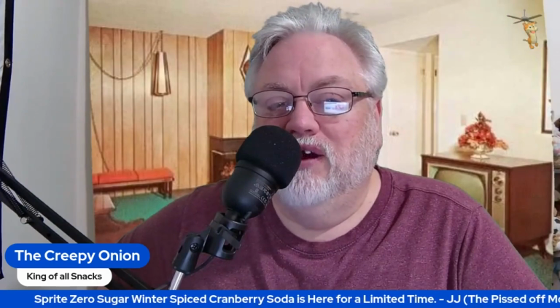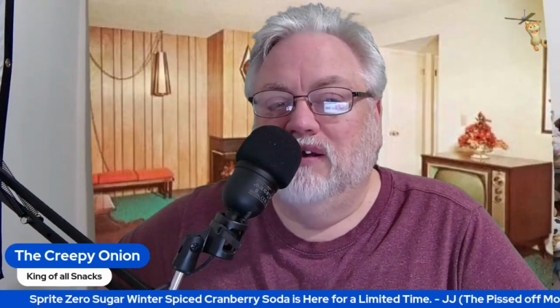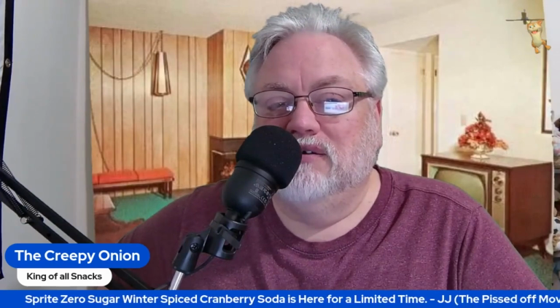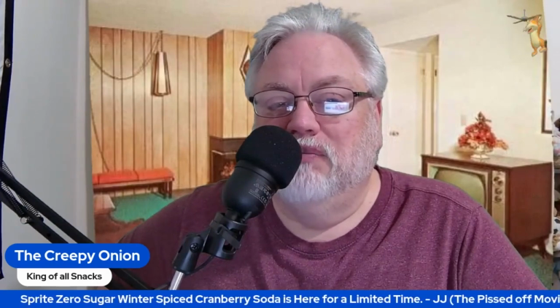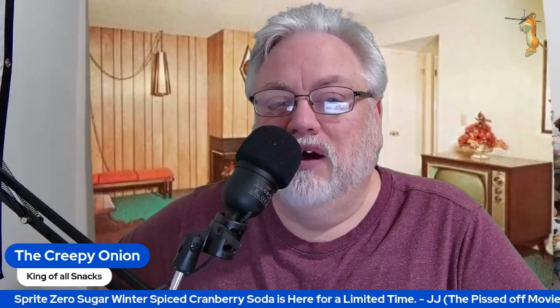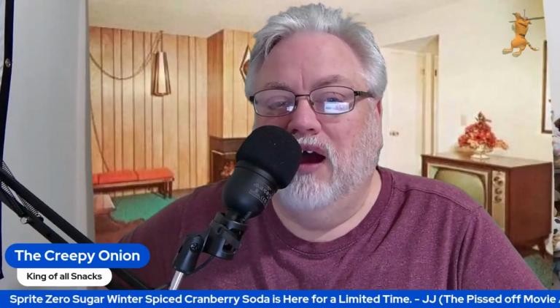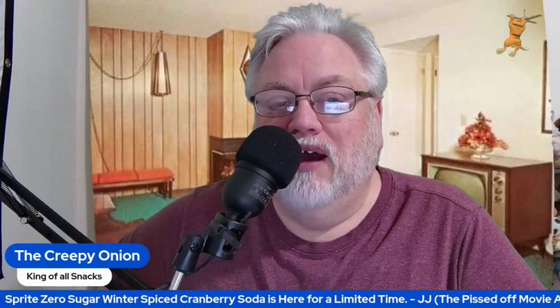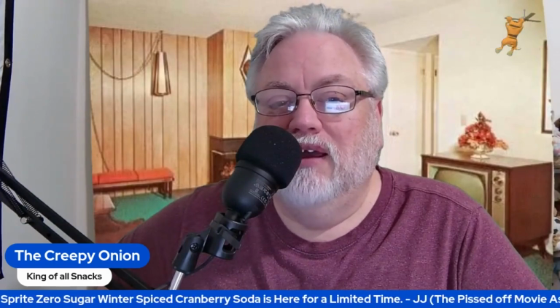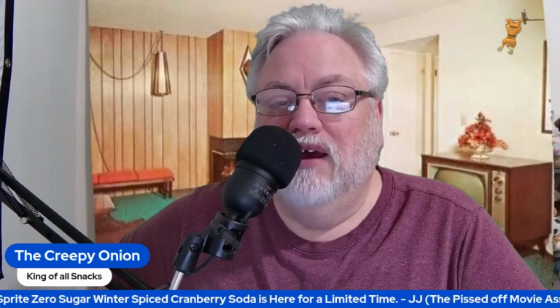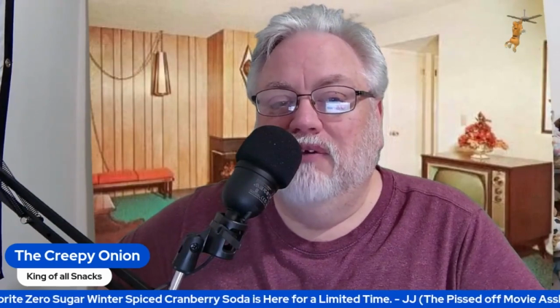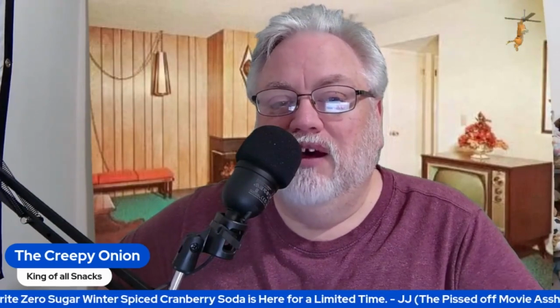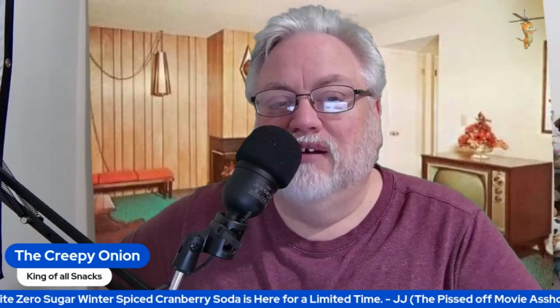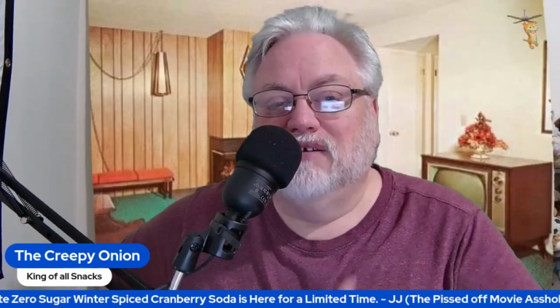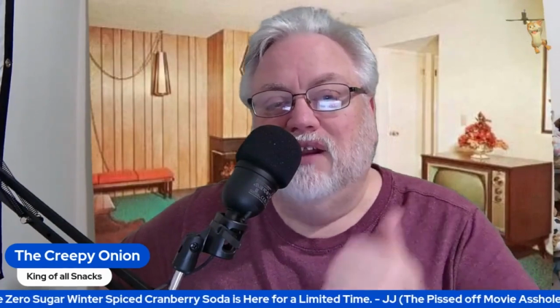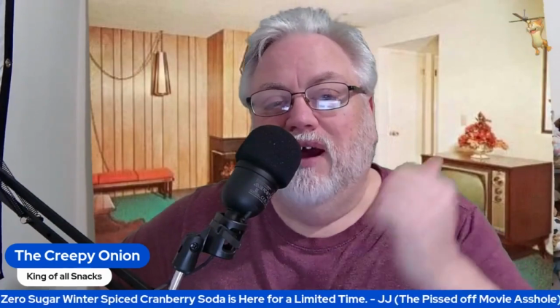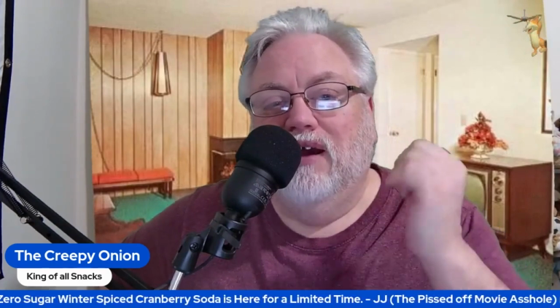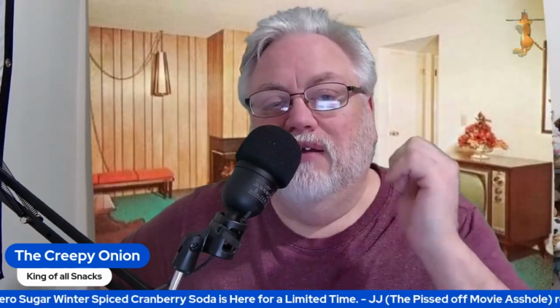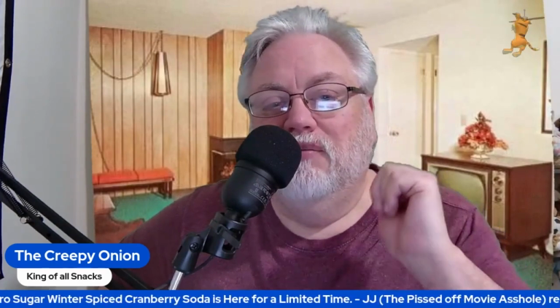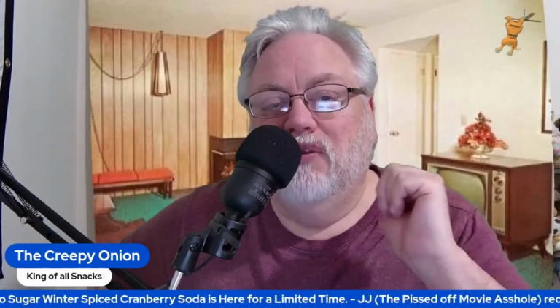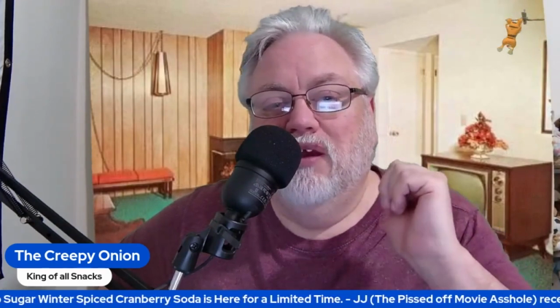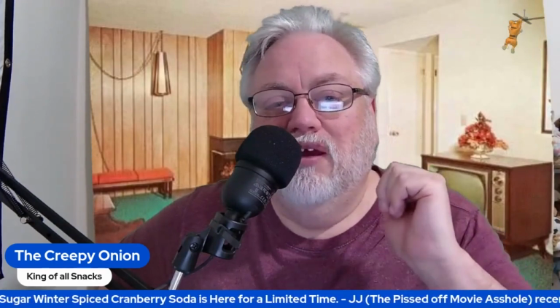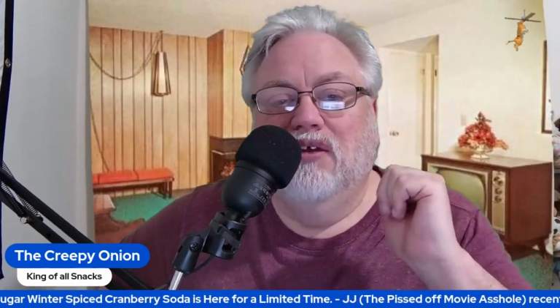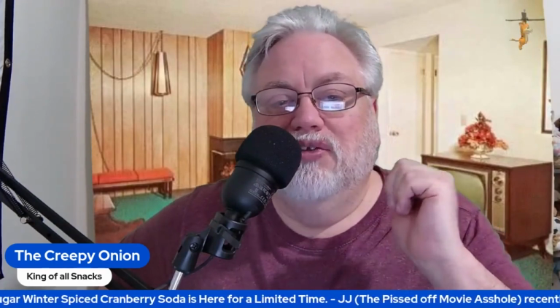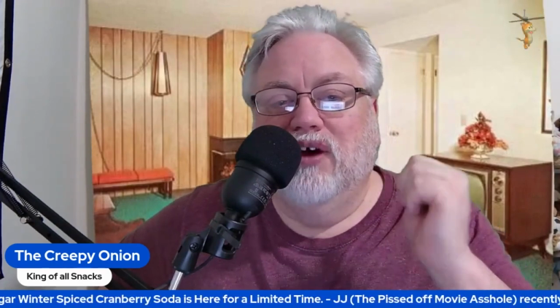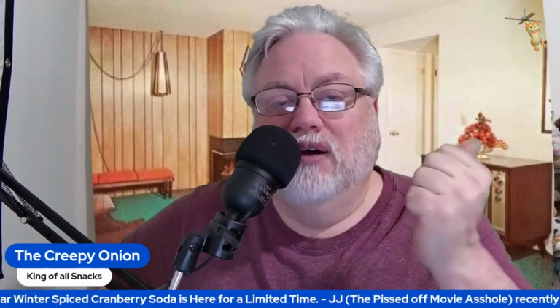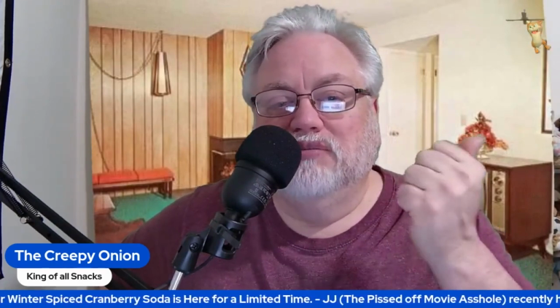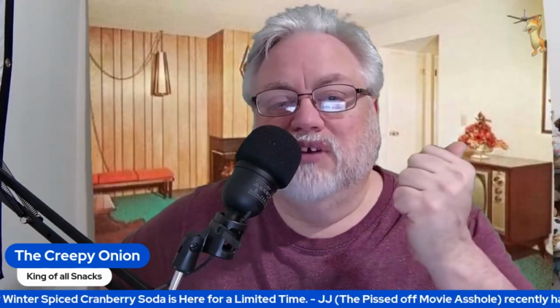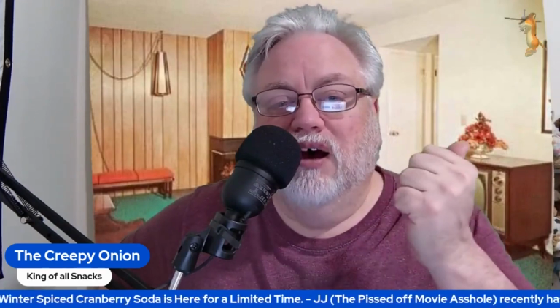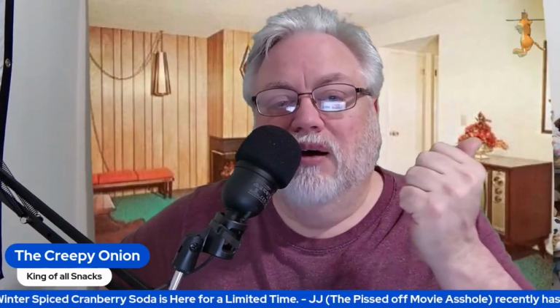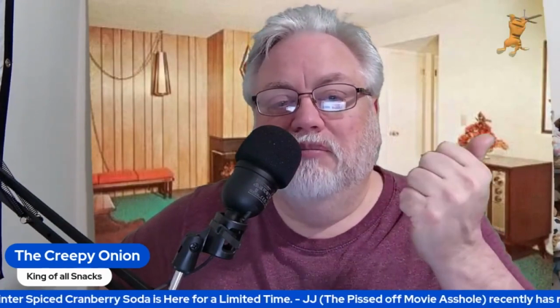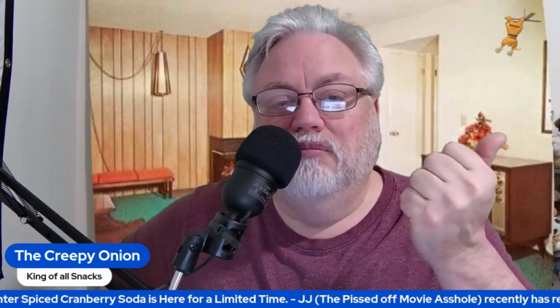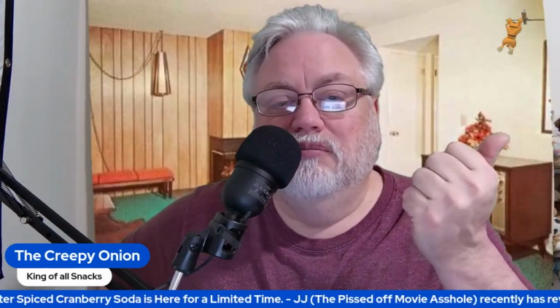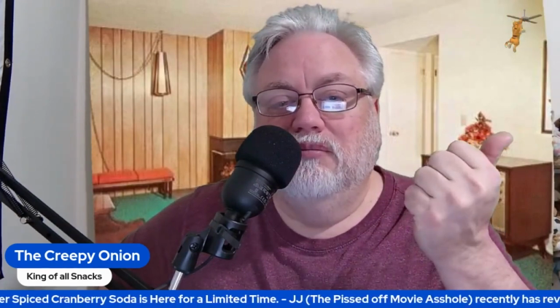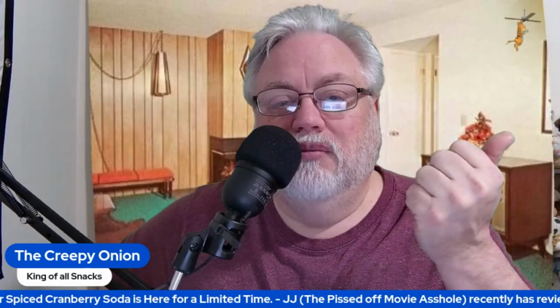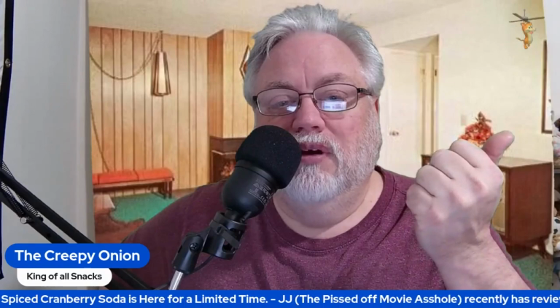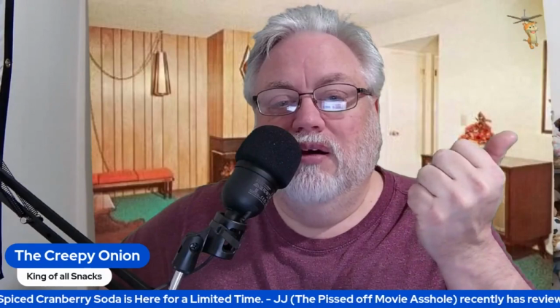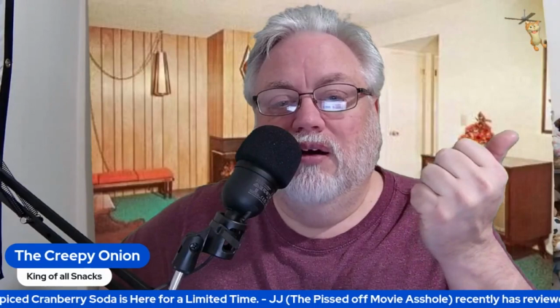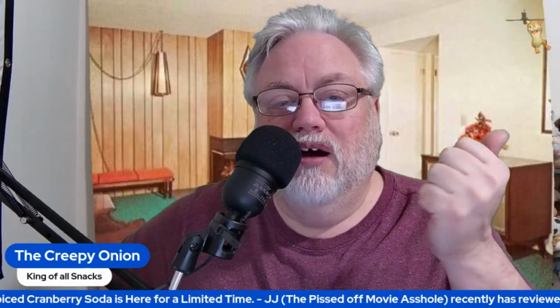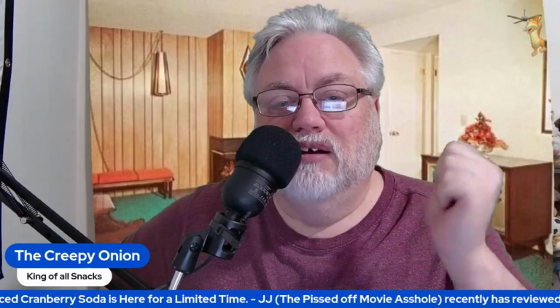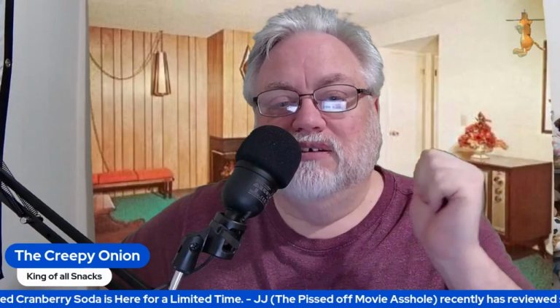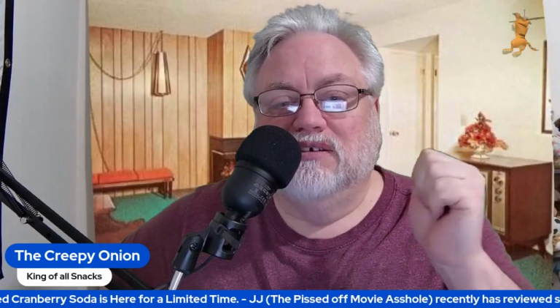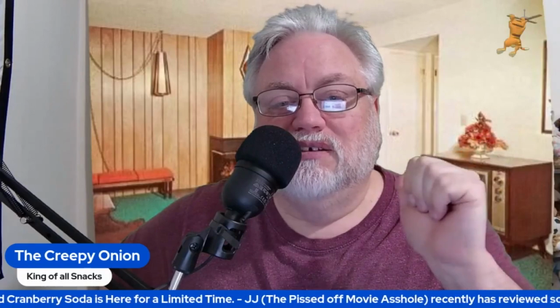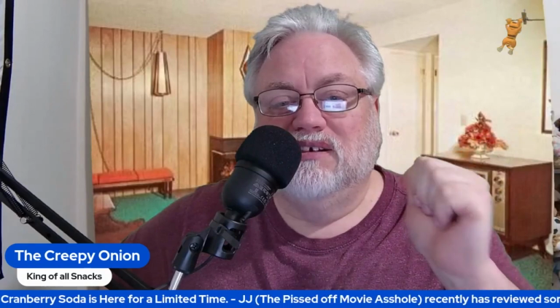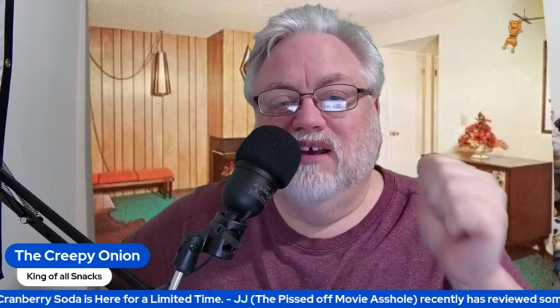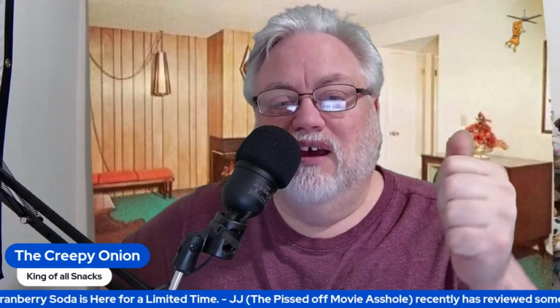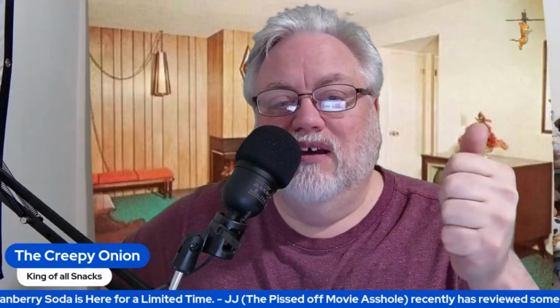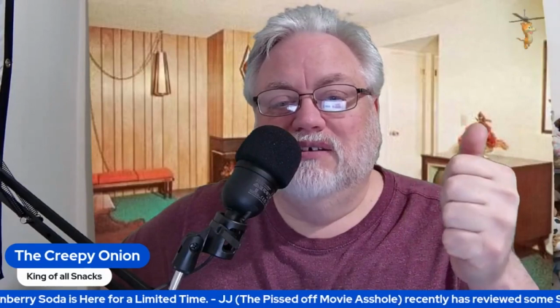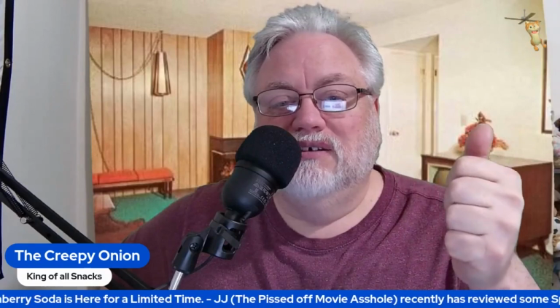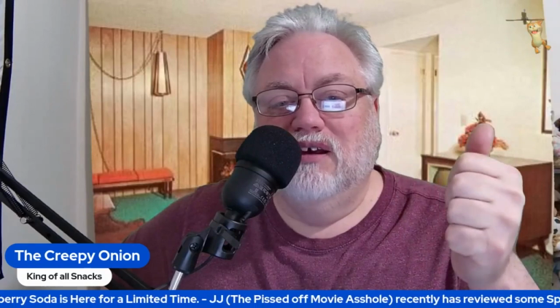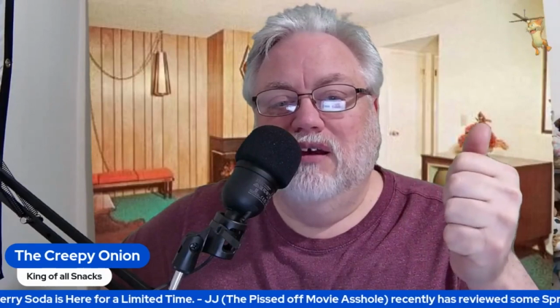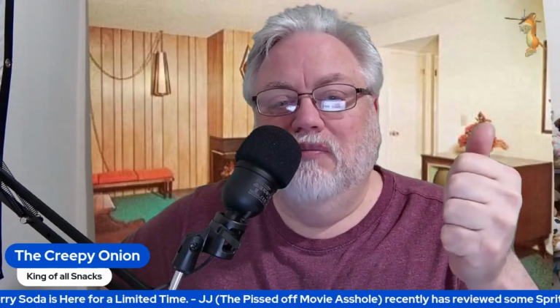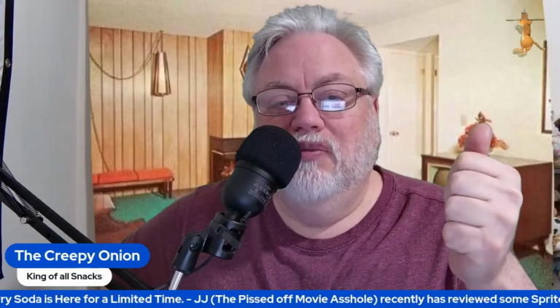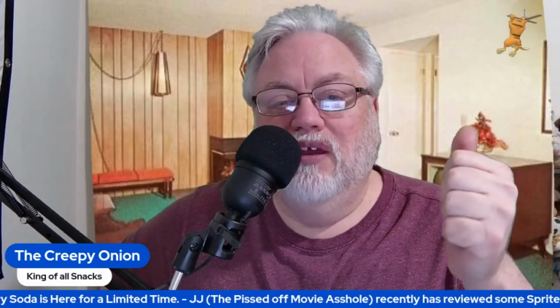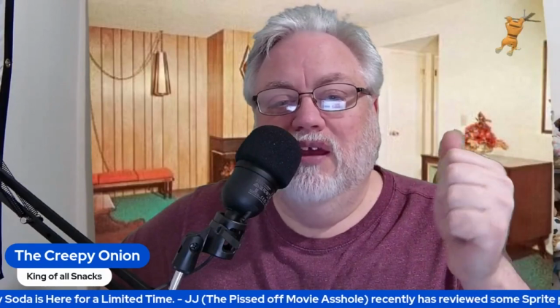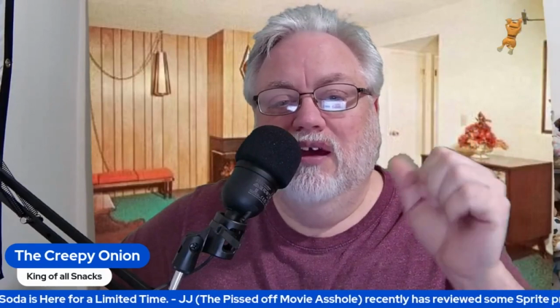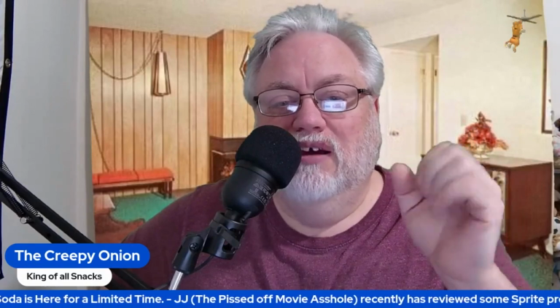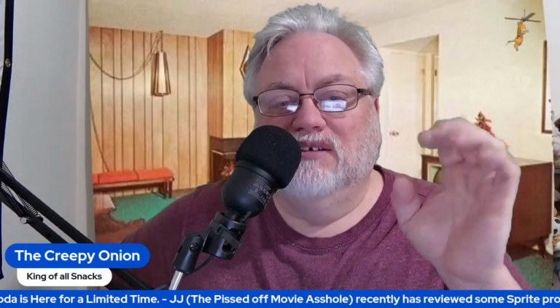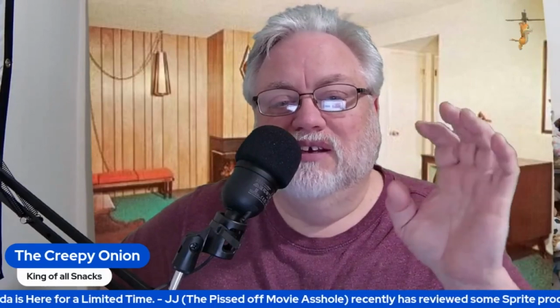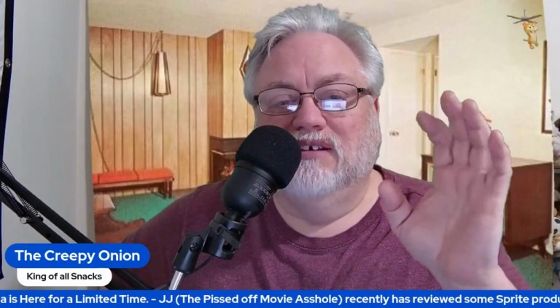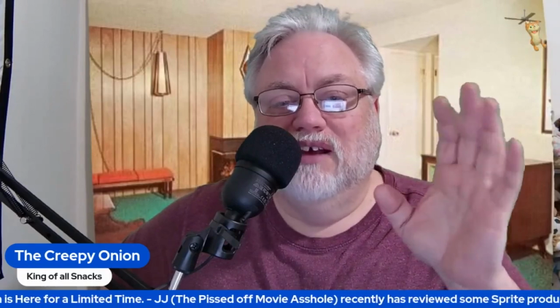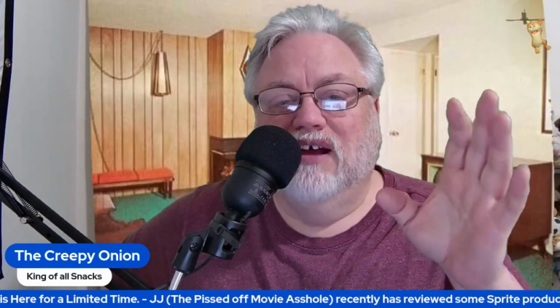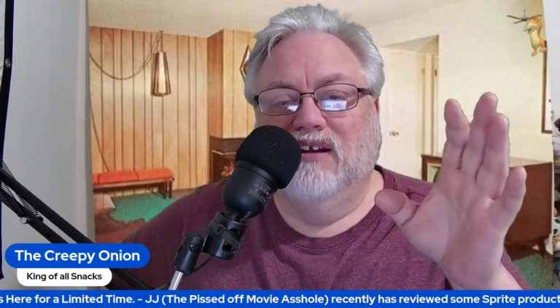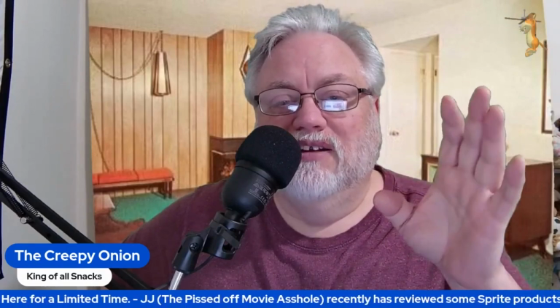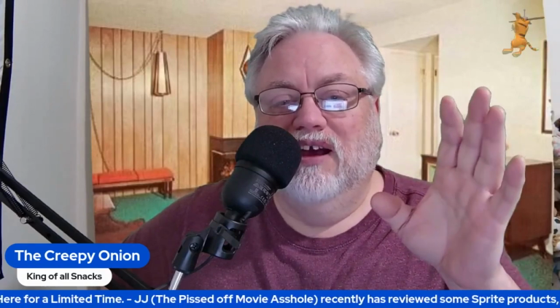But I give it a slight thumbs up — a 6, a 6 out of 10.